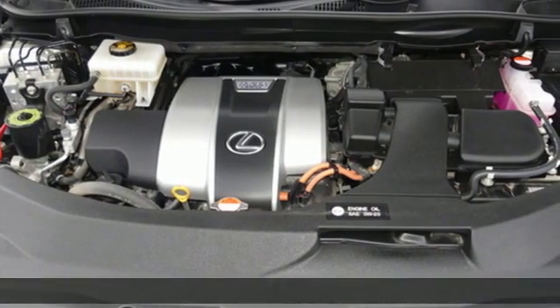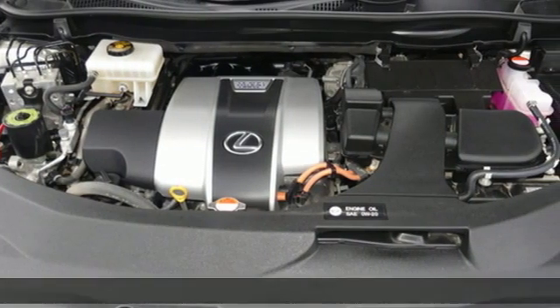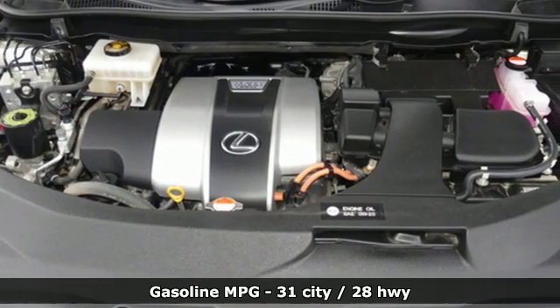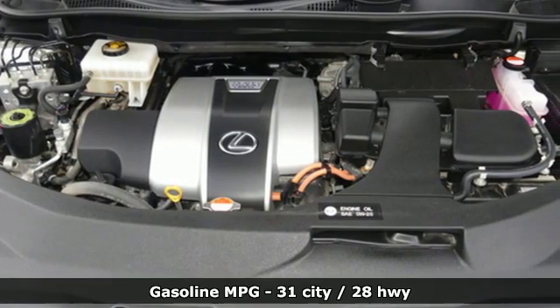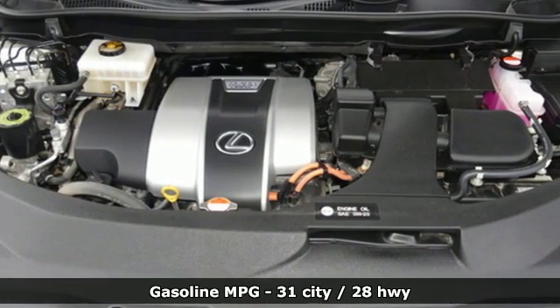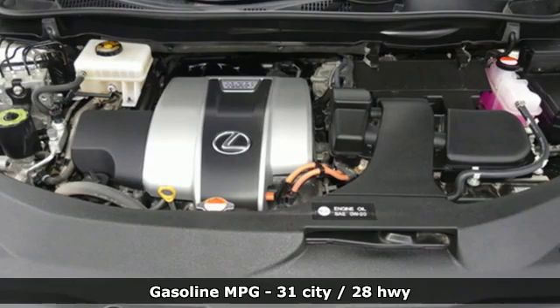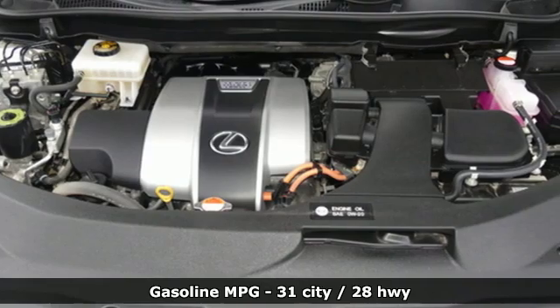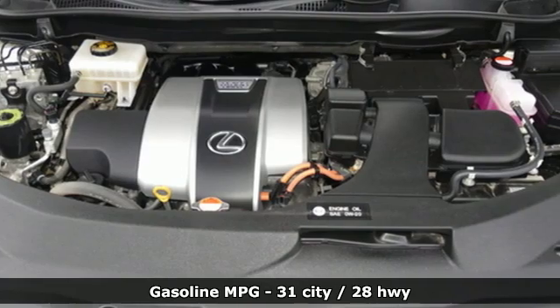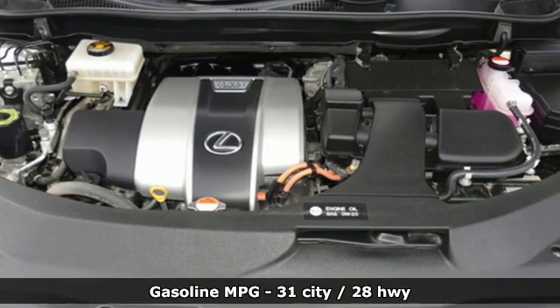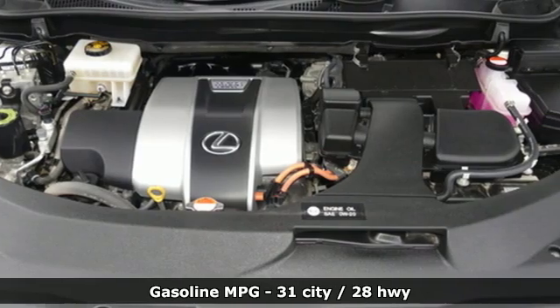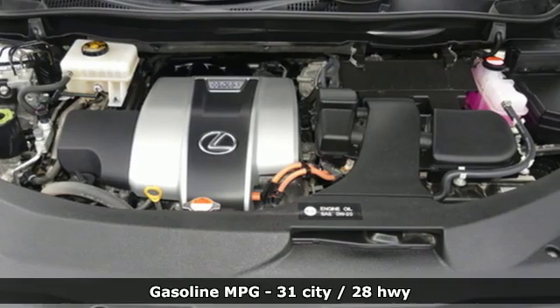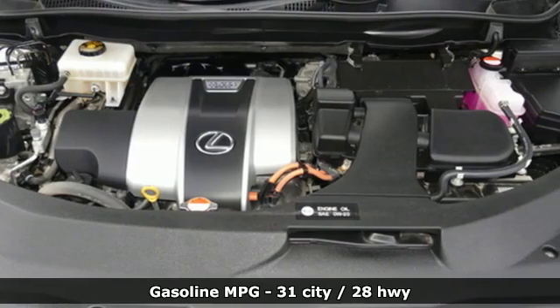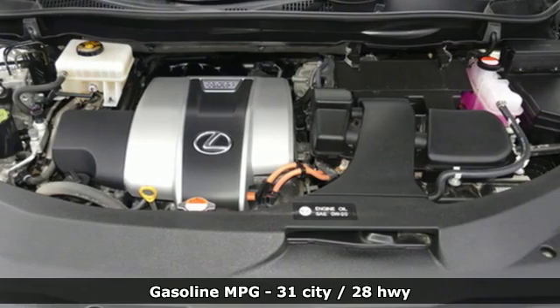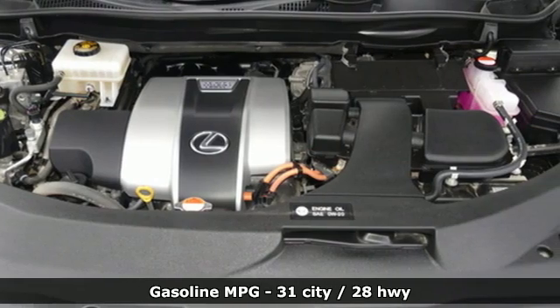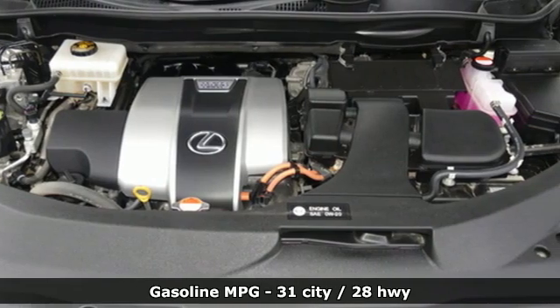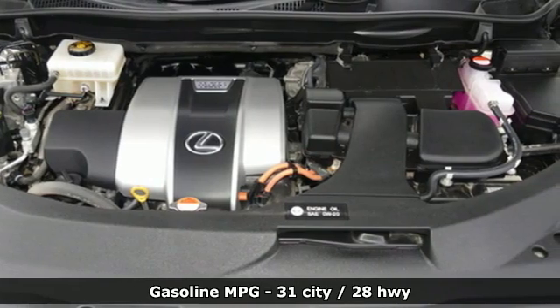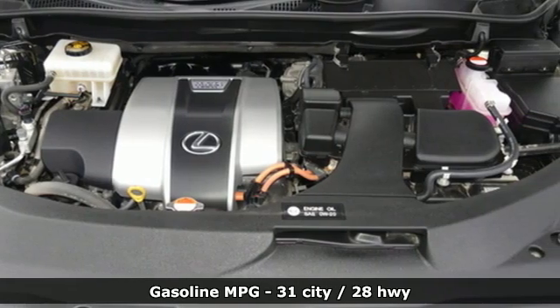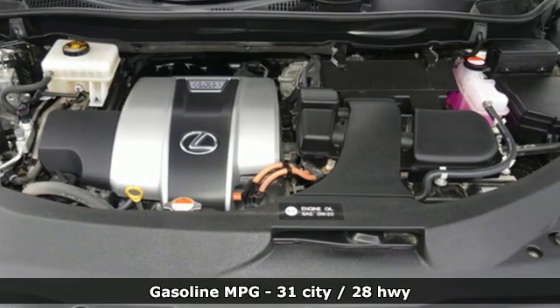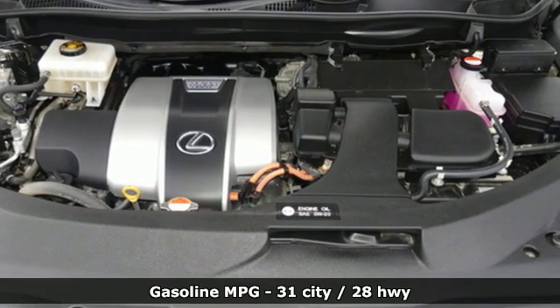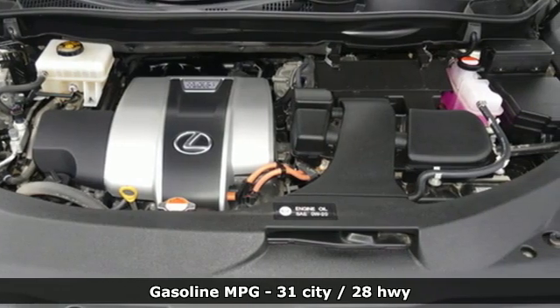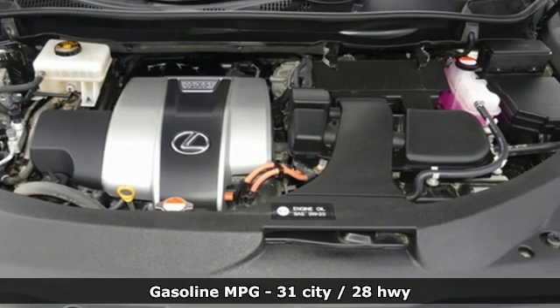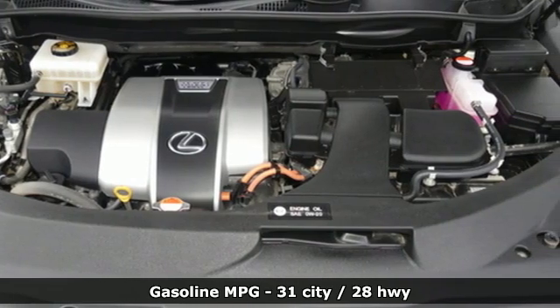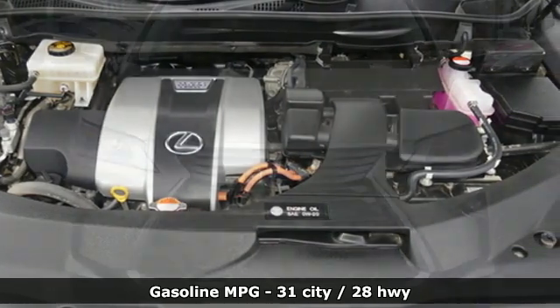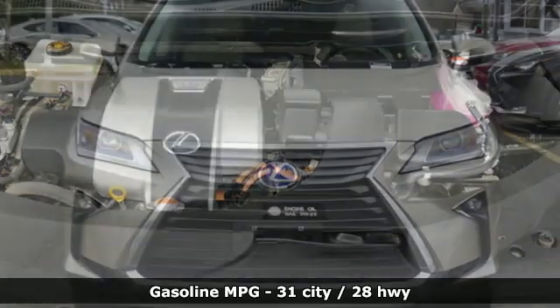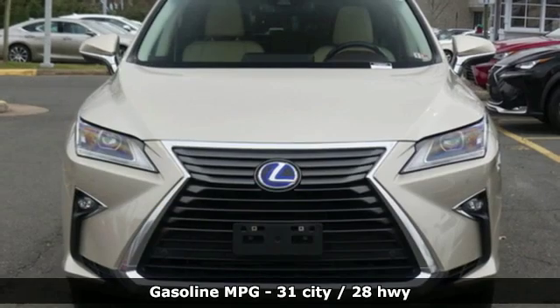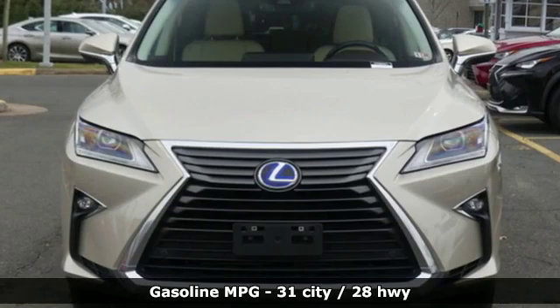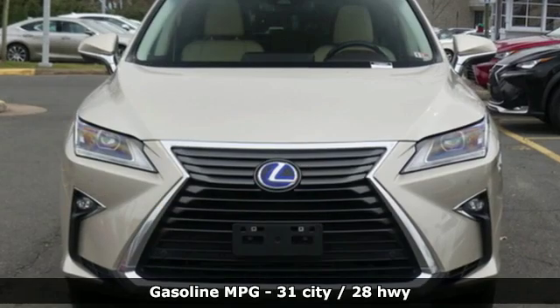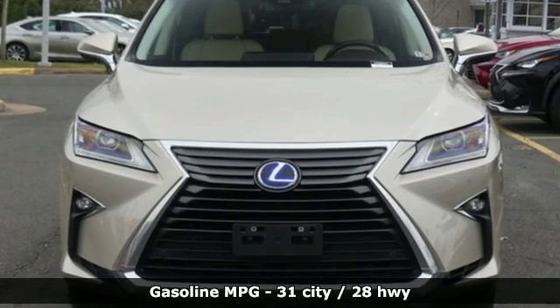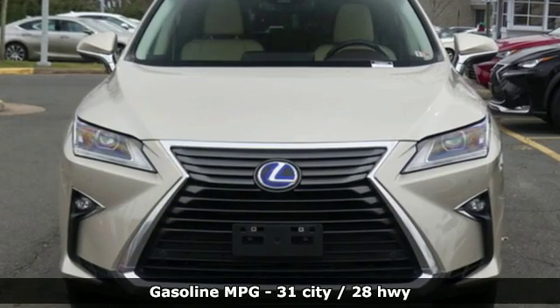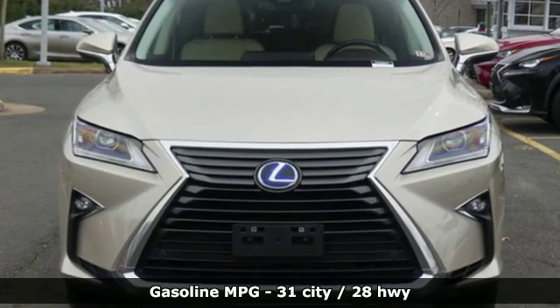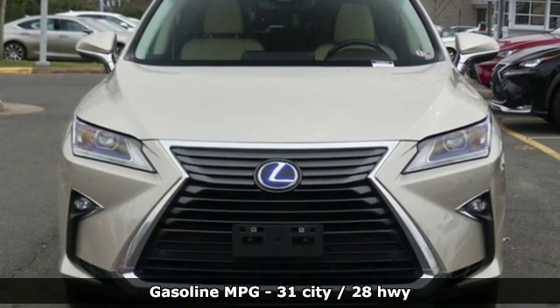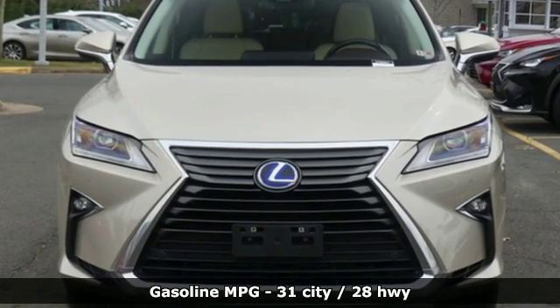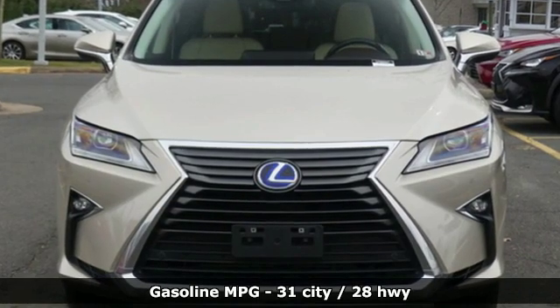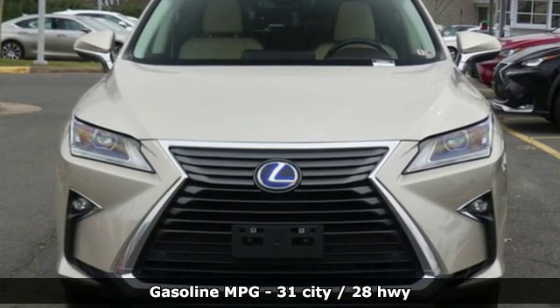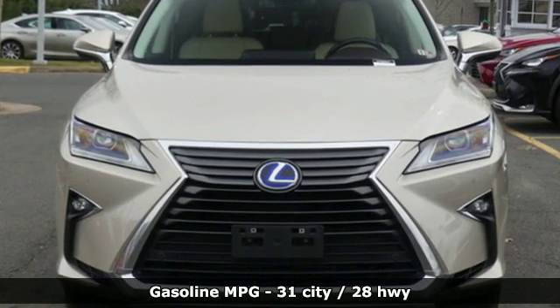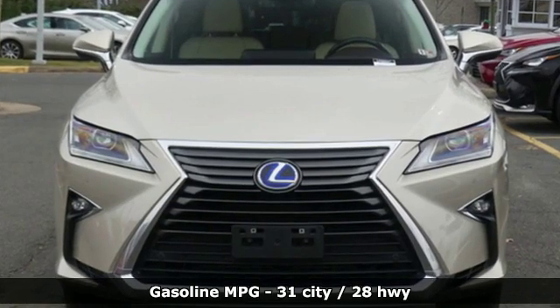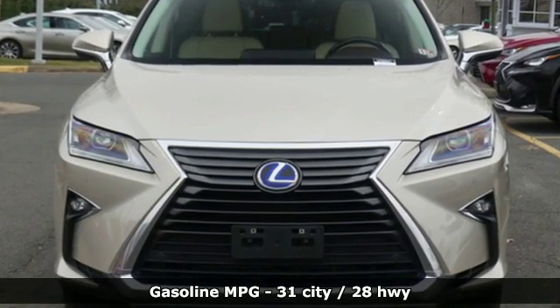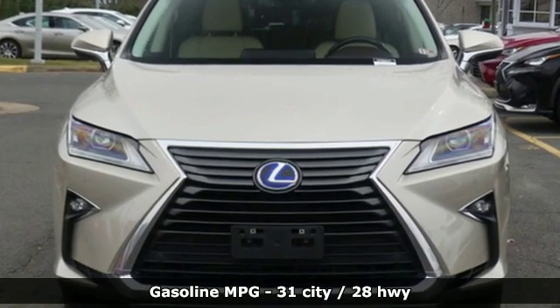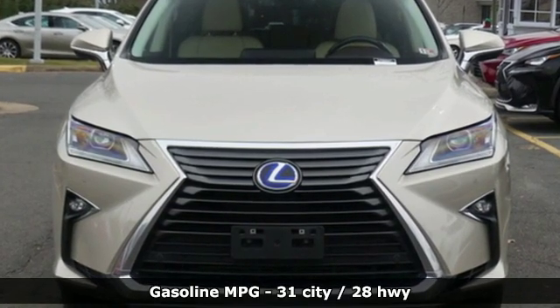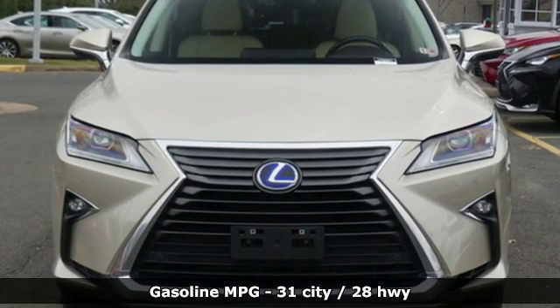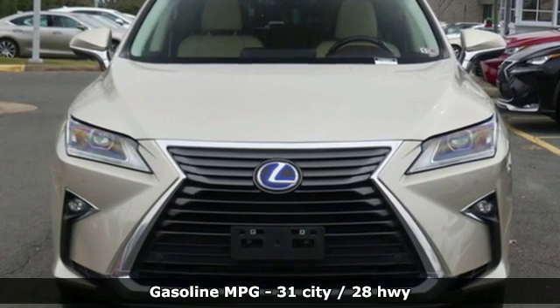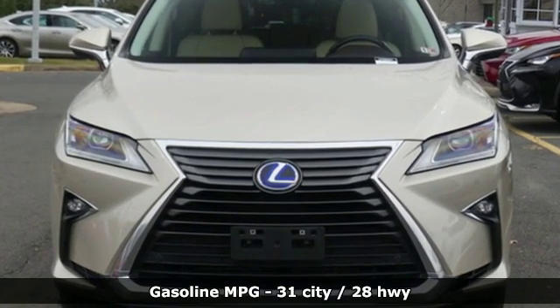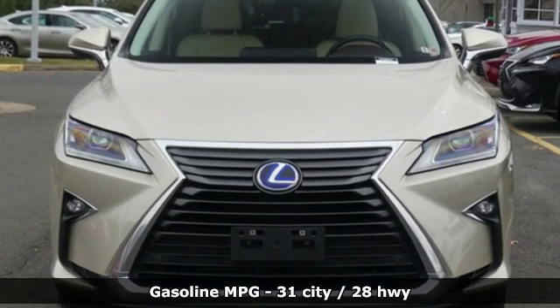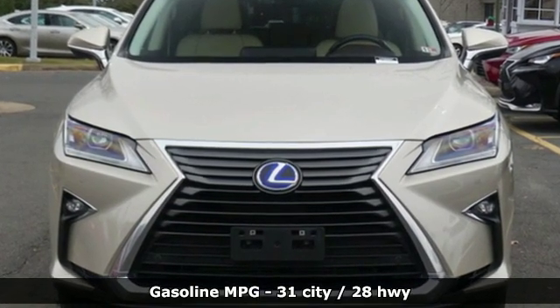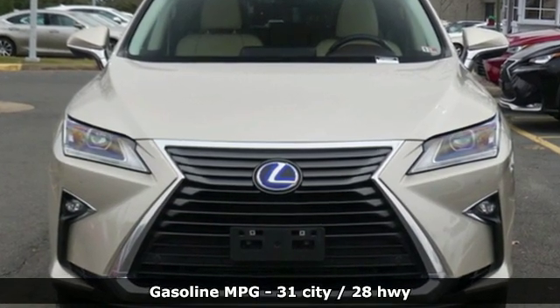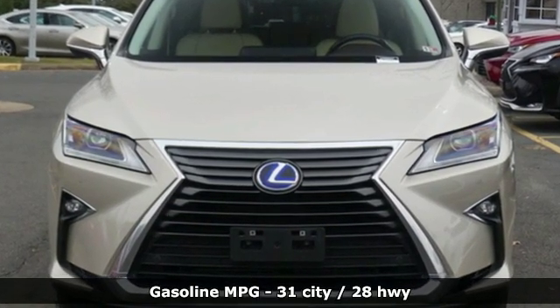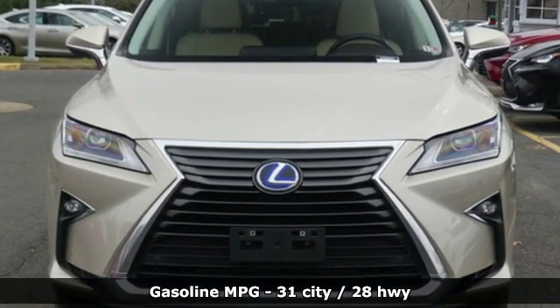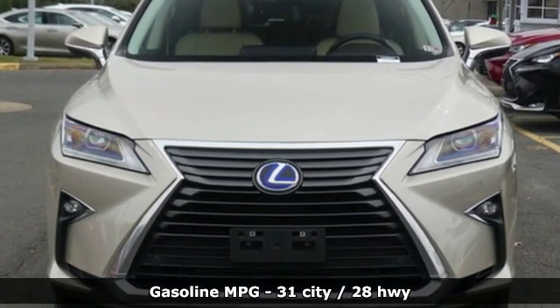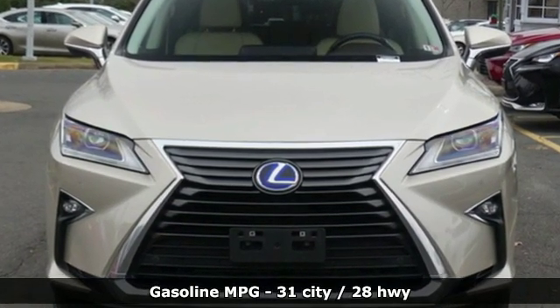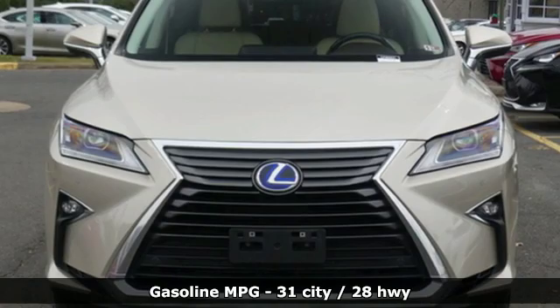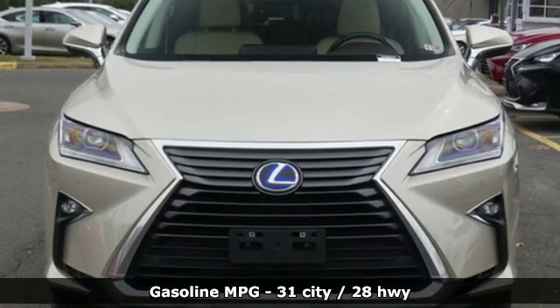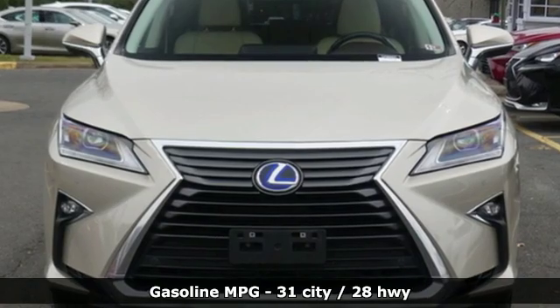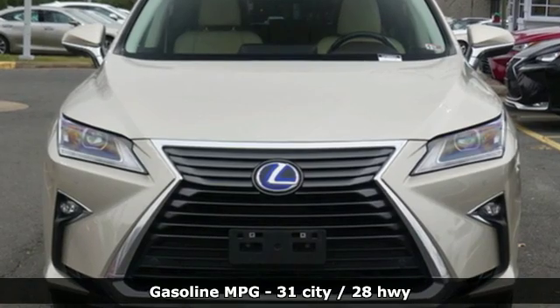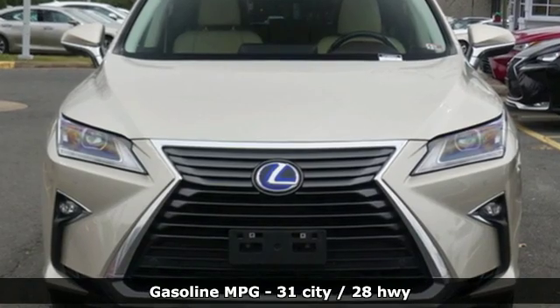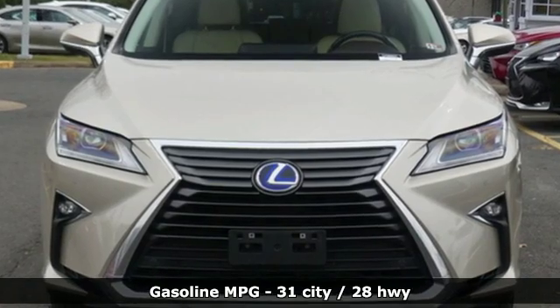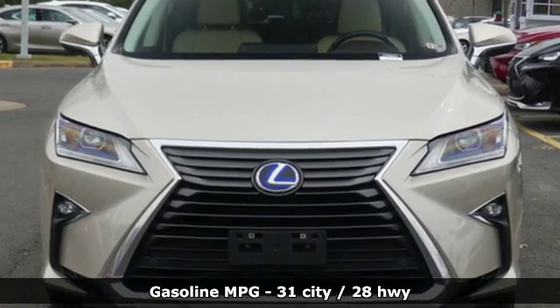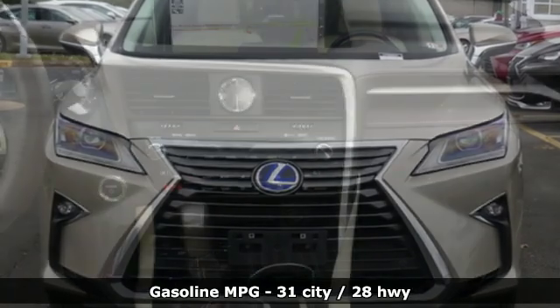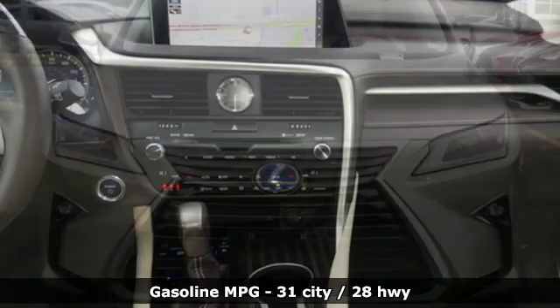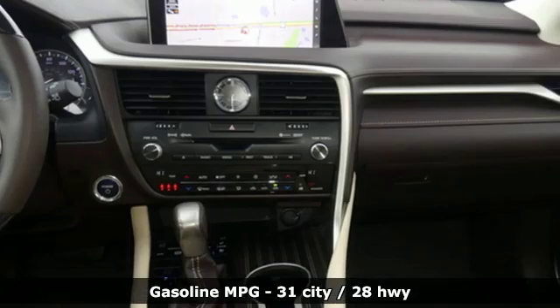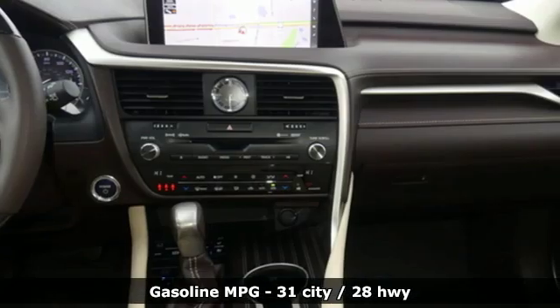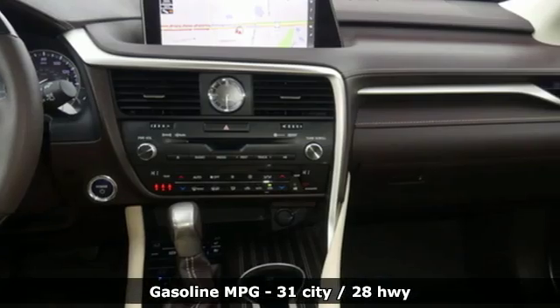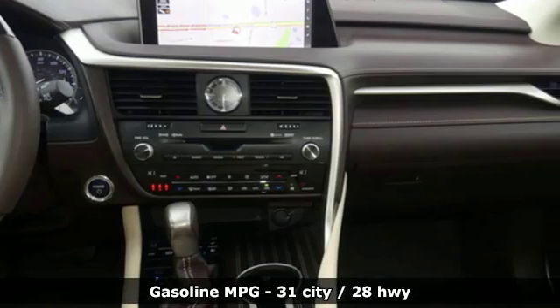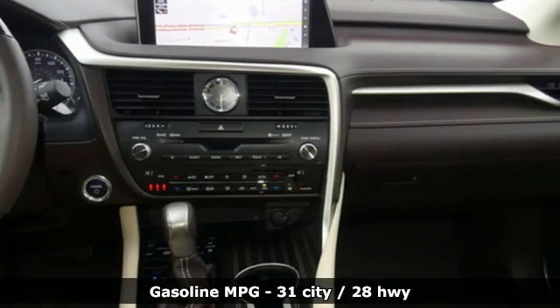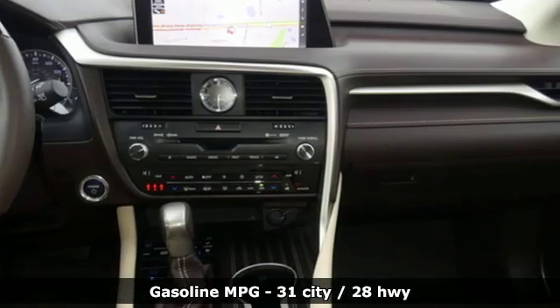V6 engine, gas pressurized shocks, streaming audio, power heated mirrors, dual zone climate control.